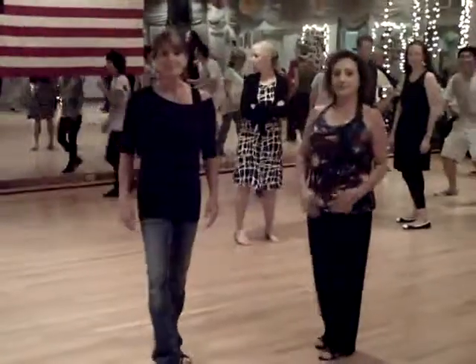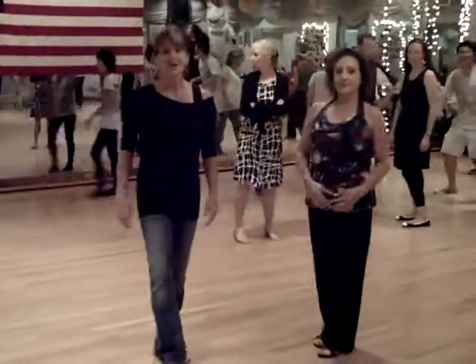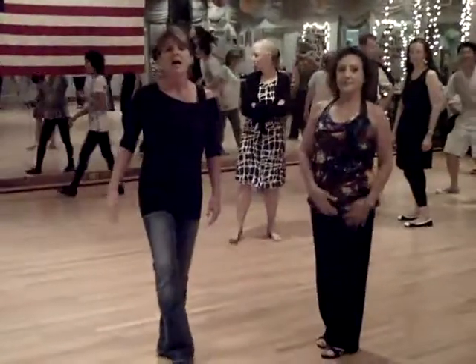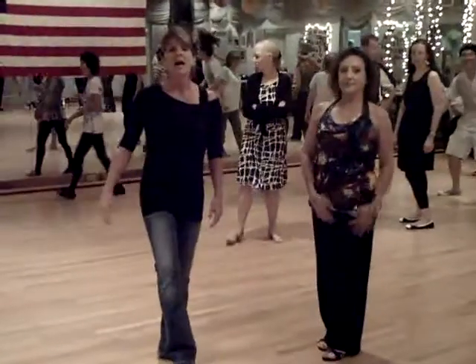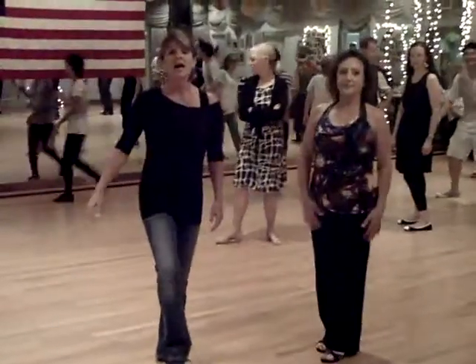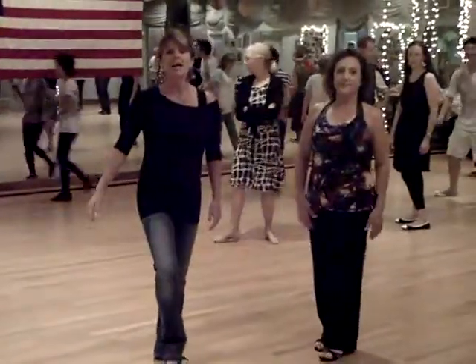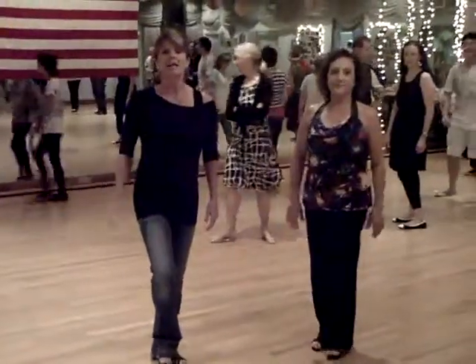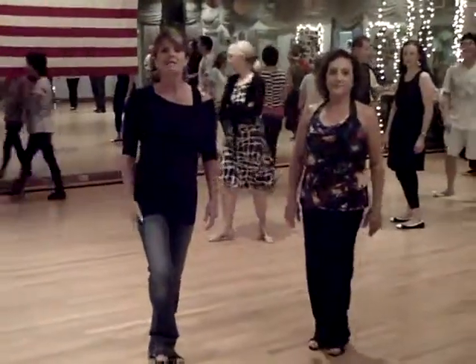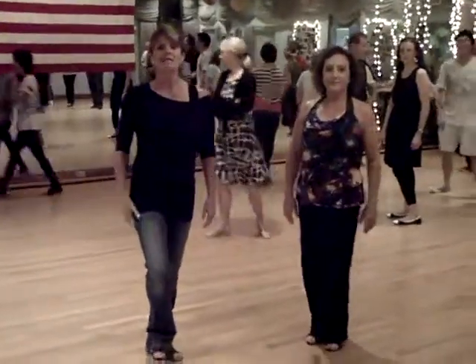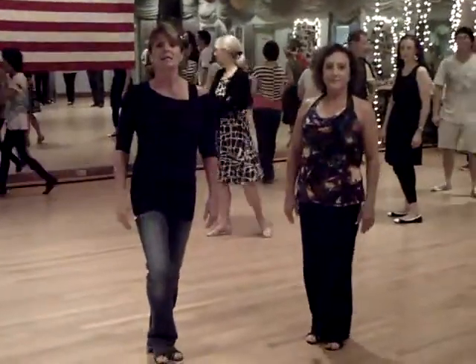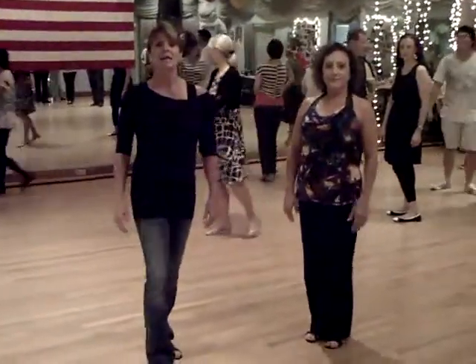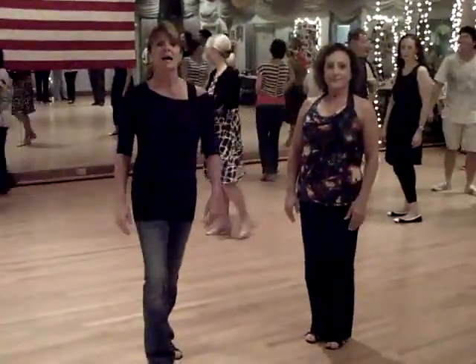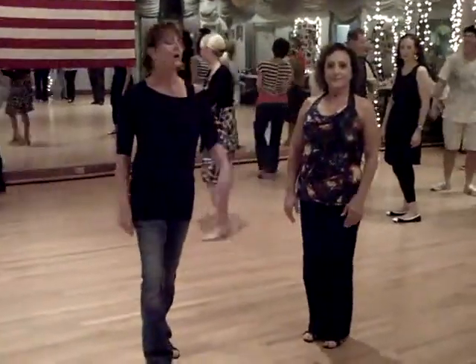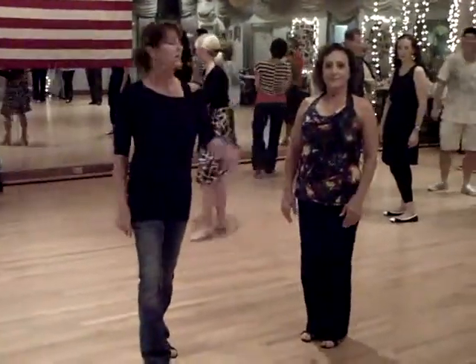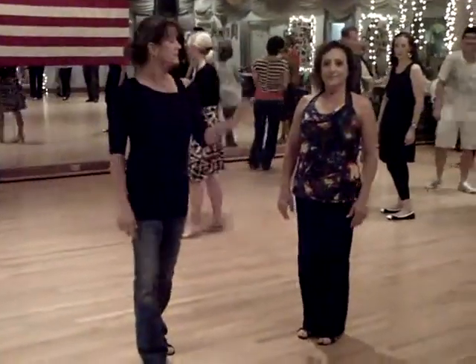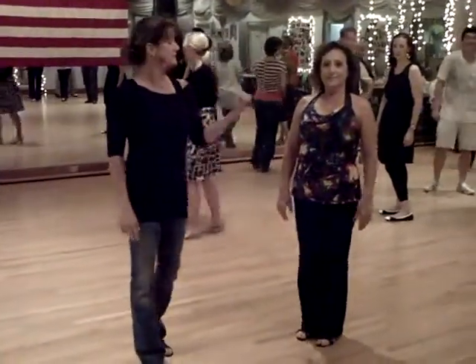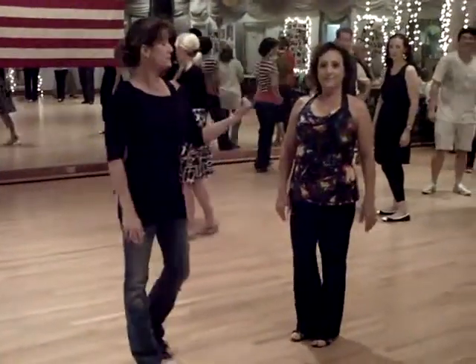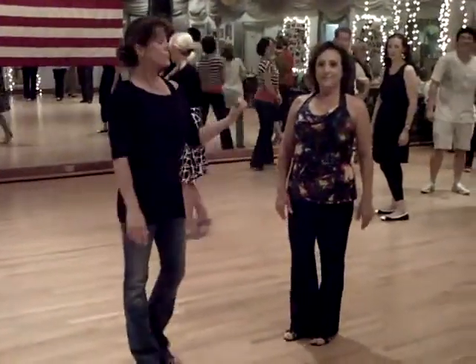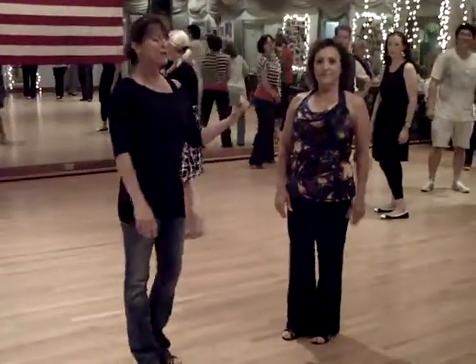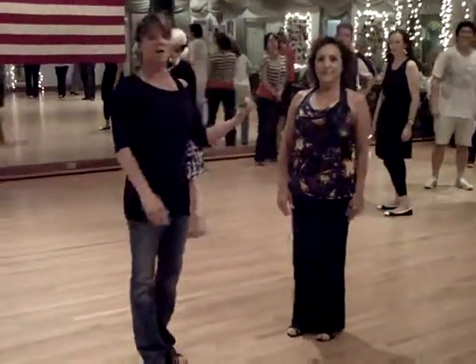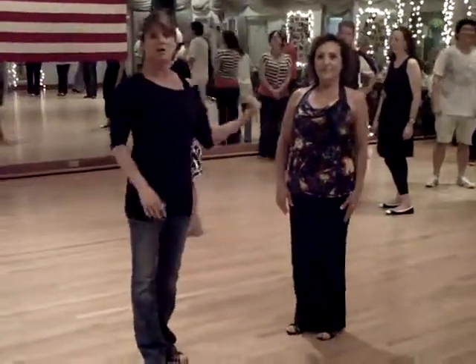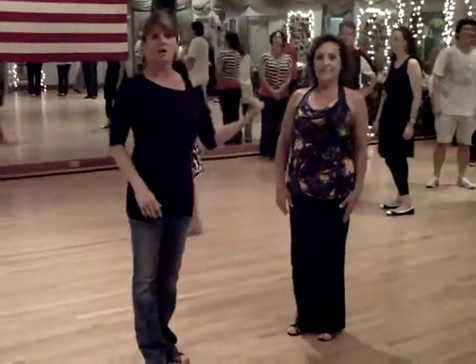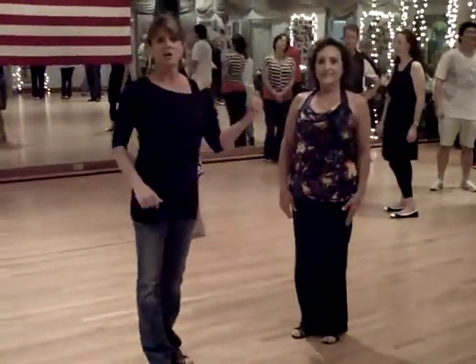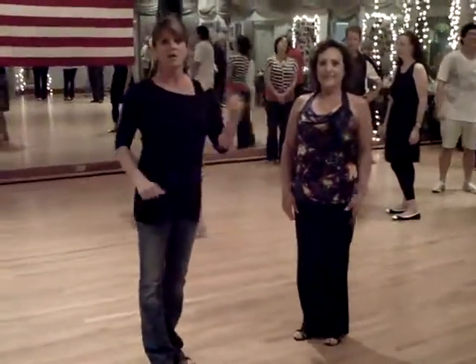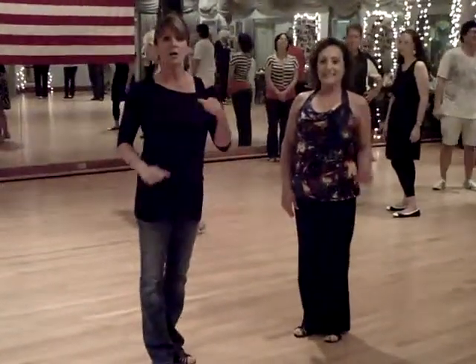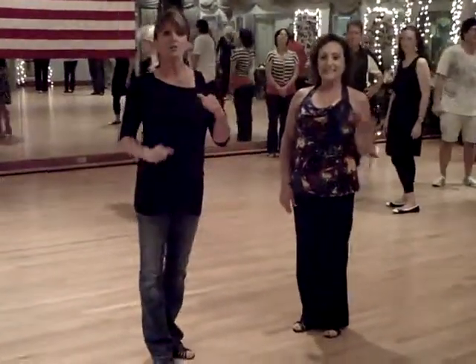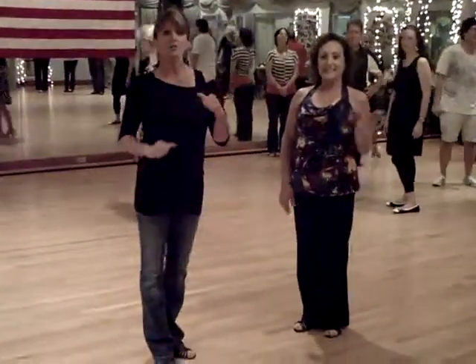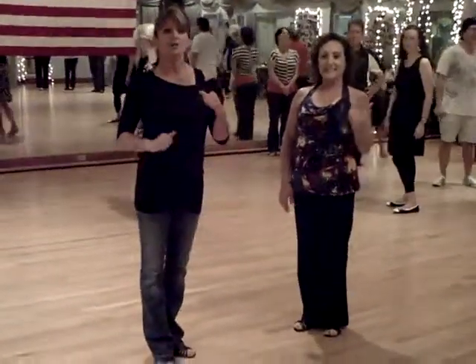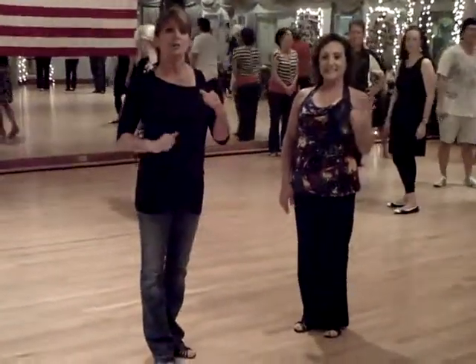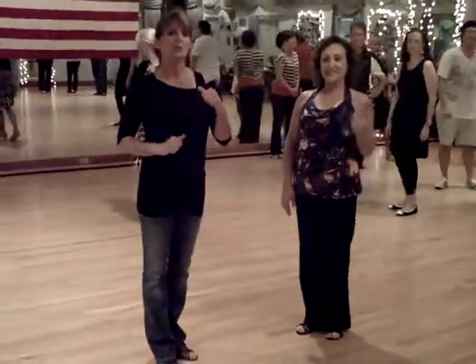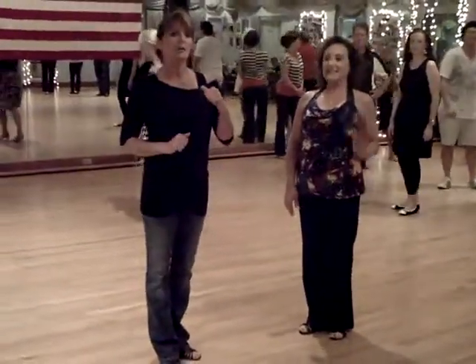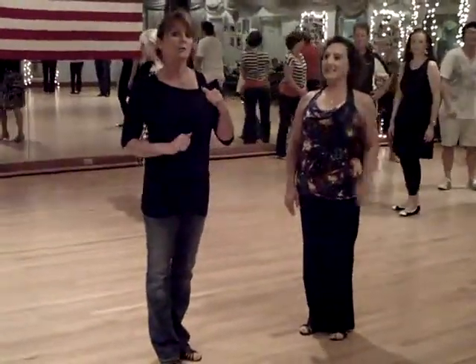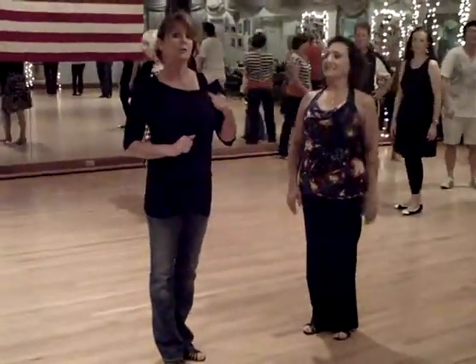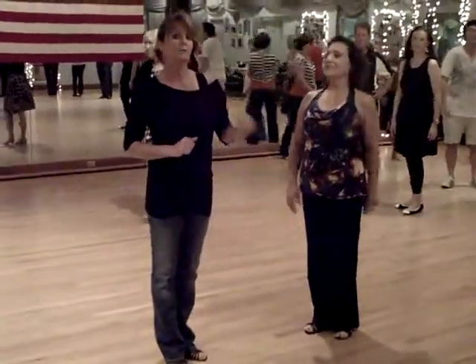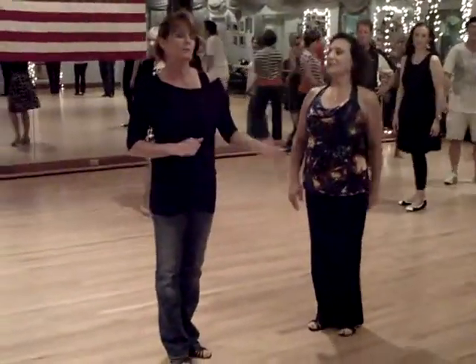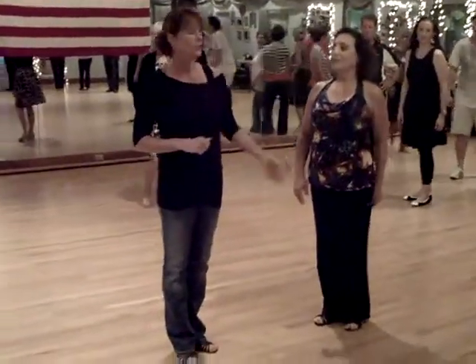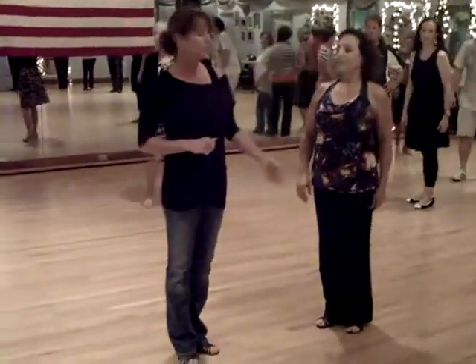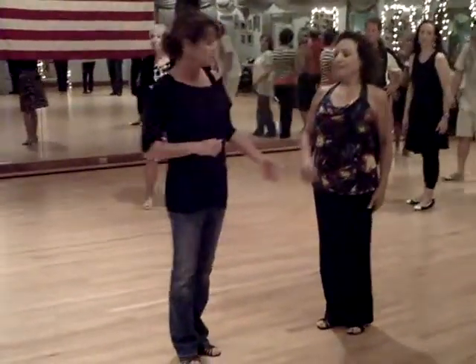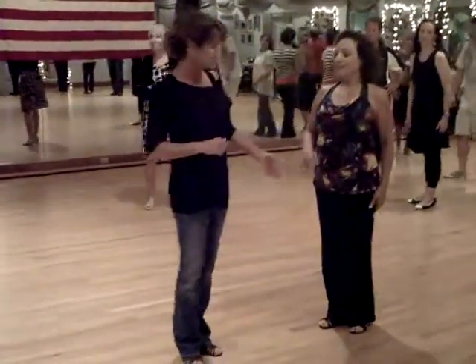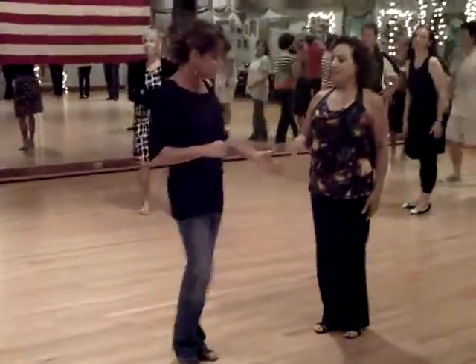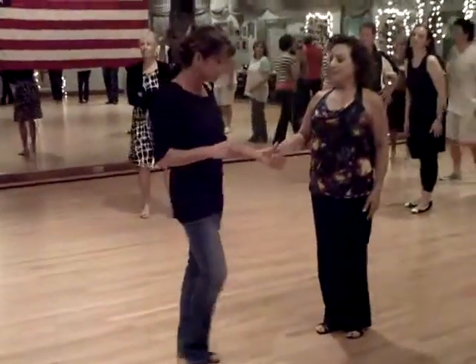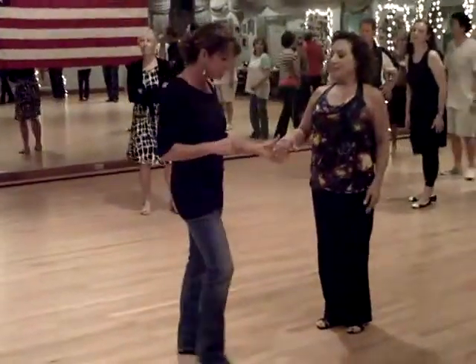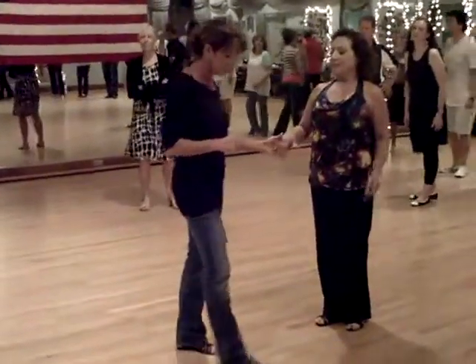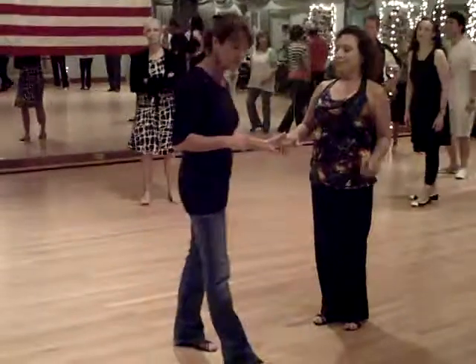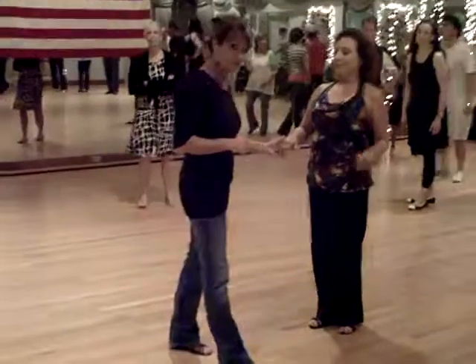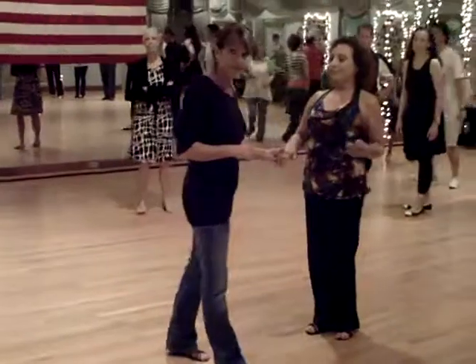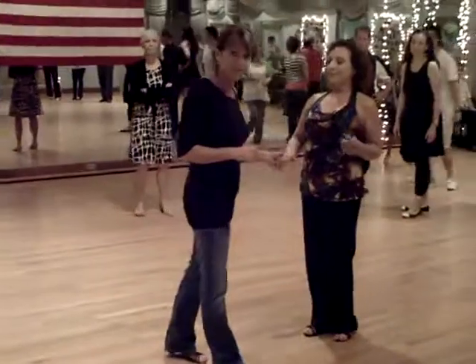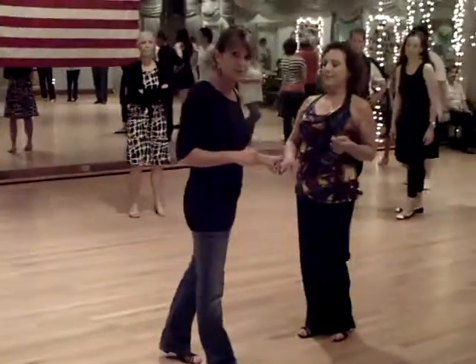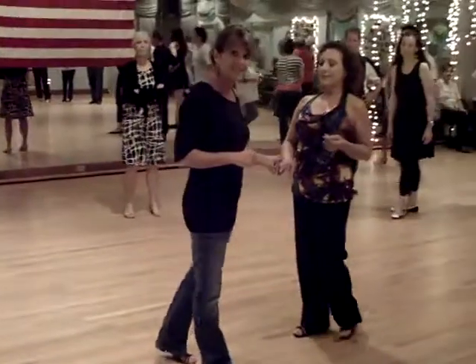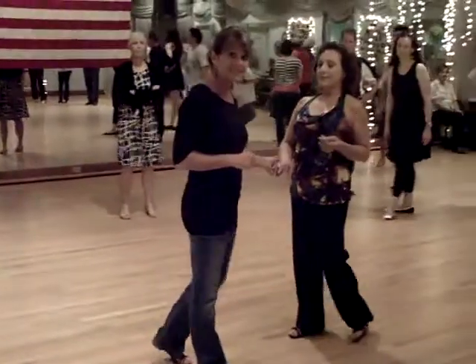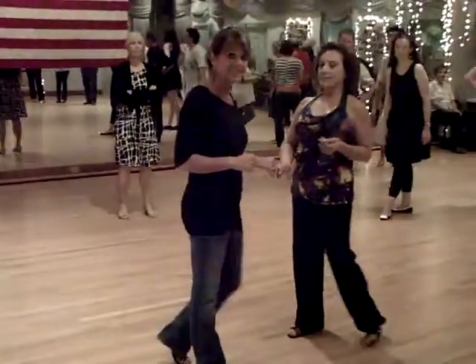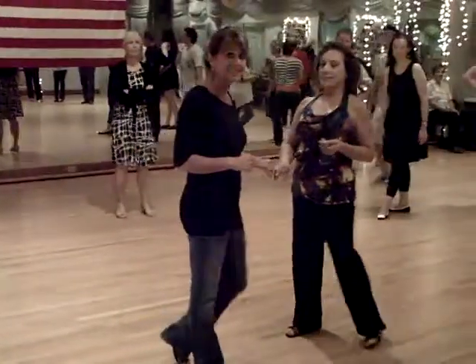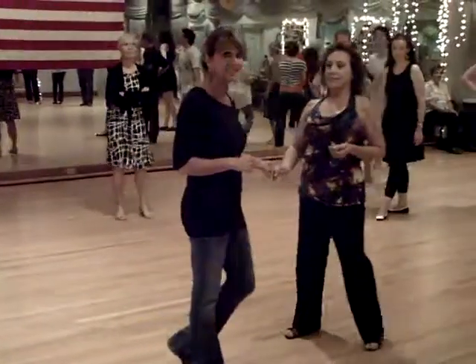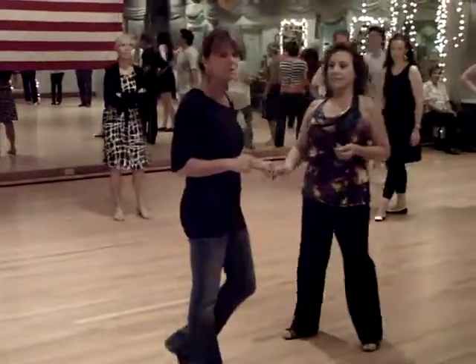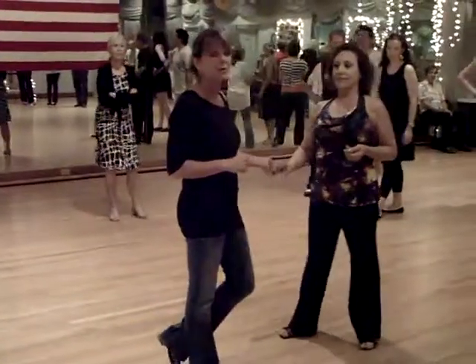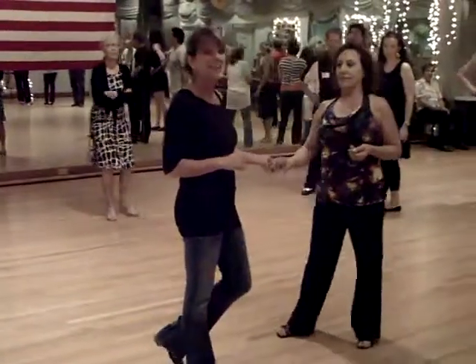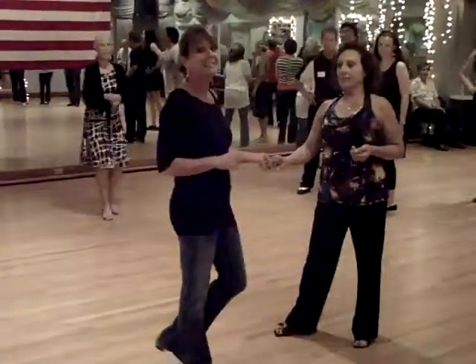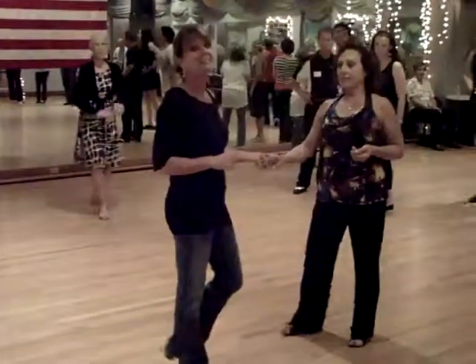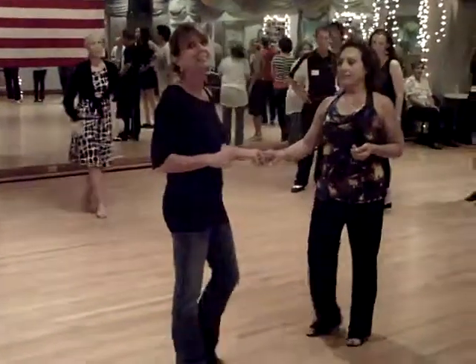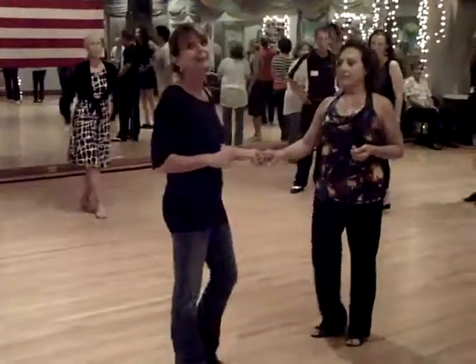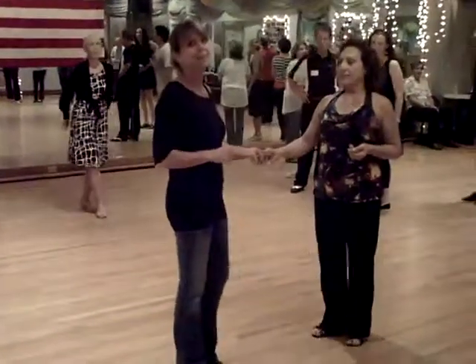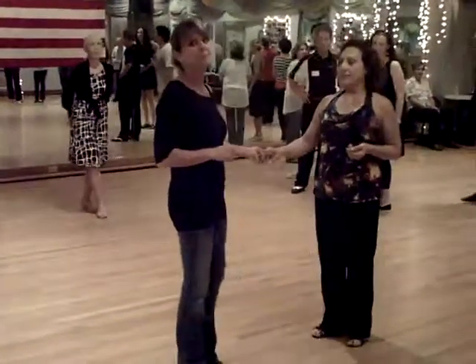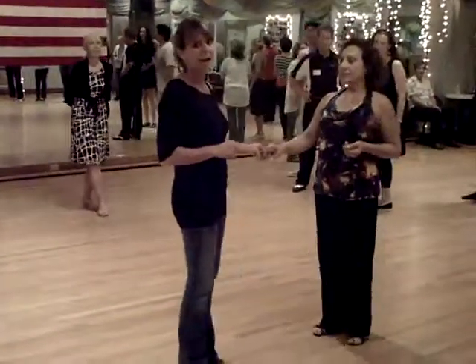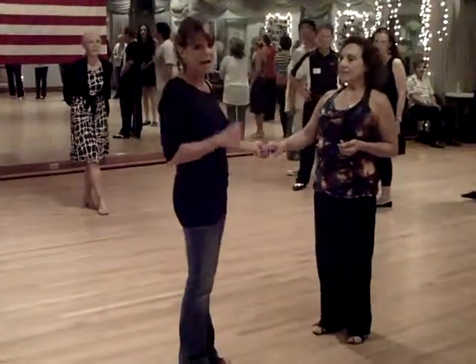Hi, I'm Danielle. This is Maria. We are here at the Tampa Bay West Coast Swing Association Dance. We did the right side pass.